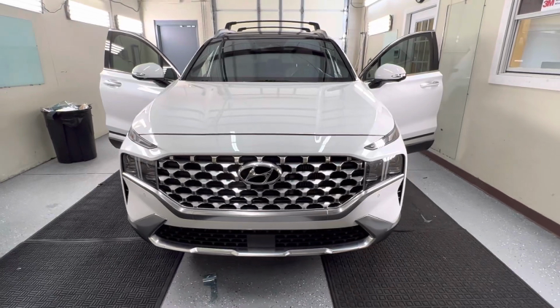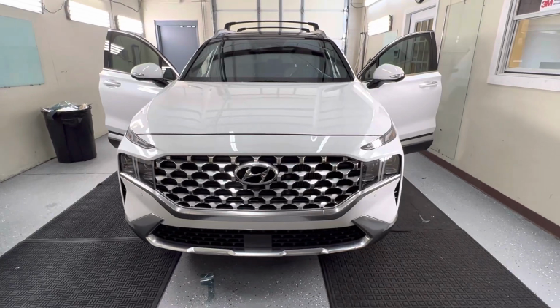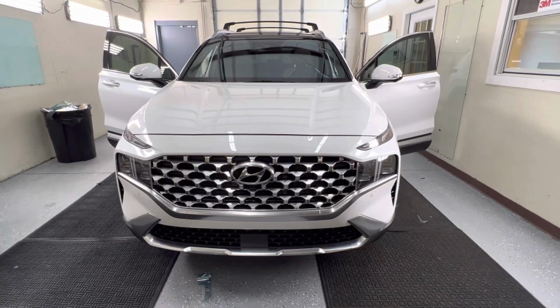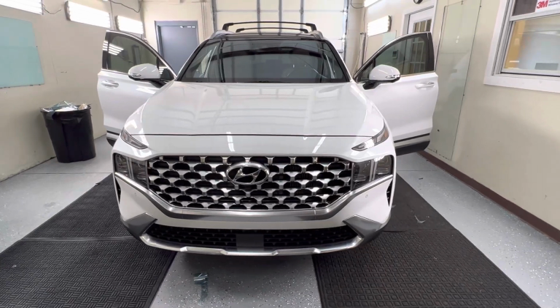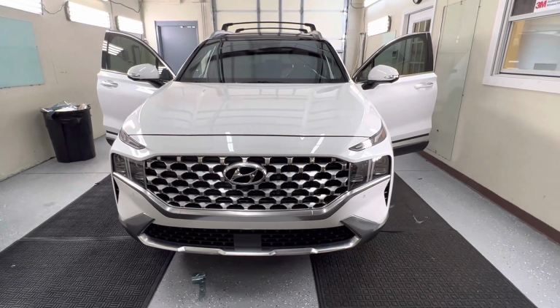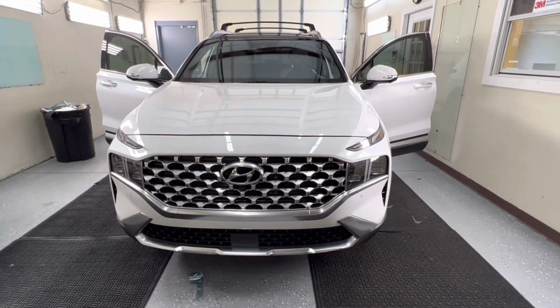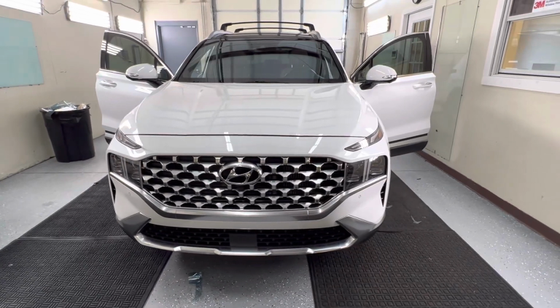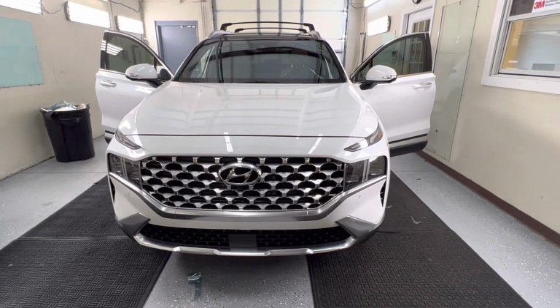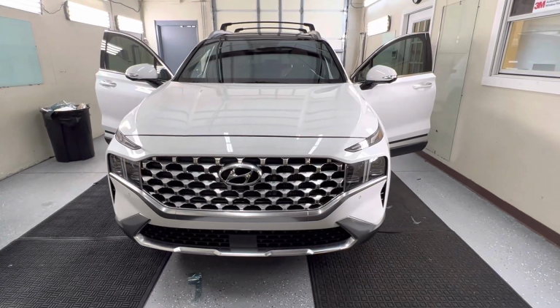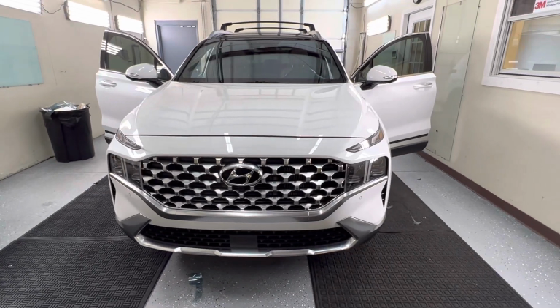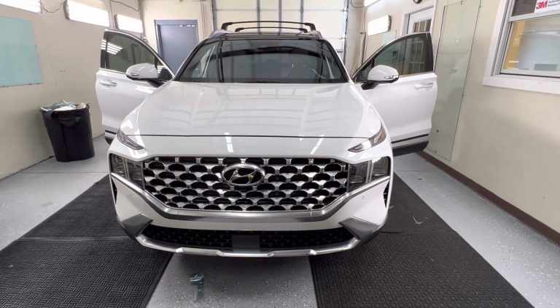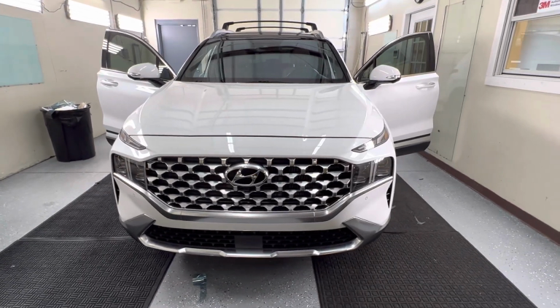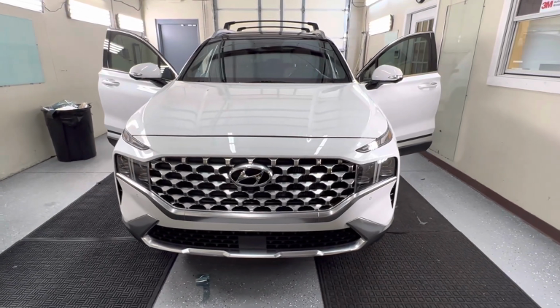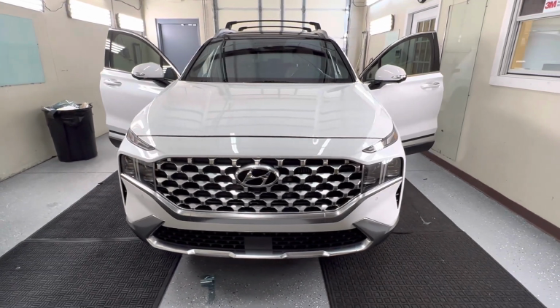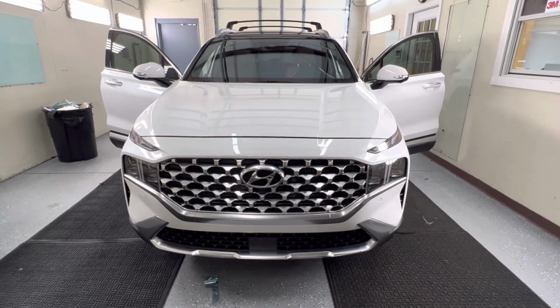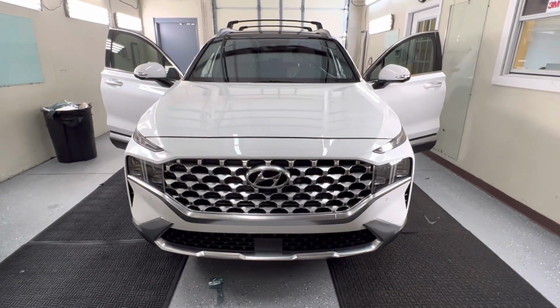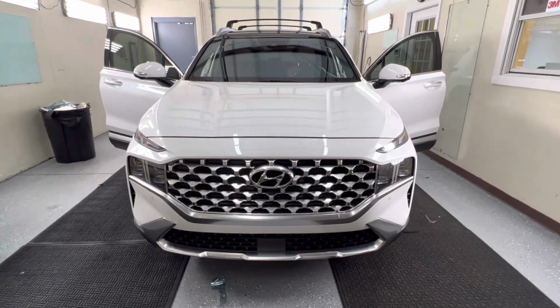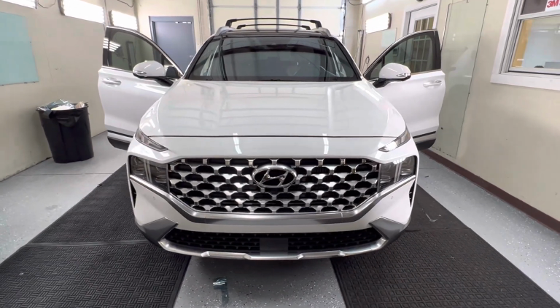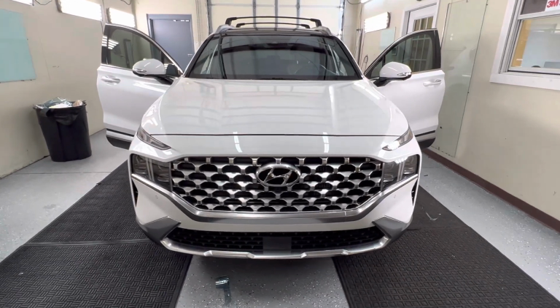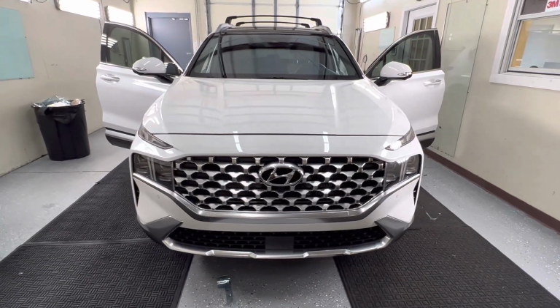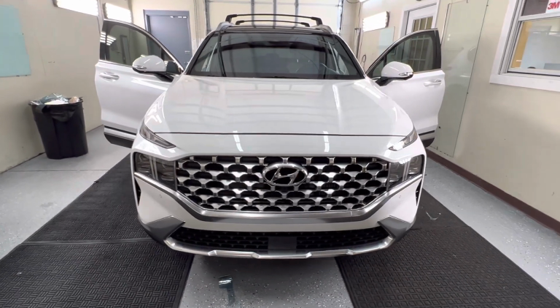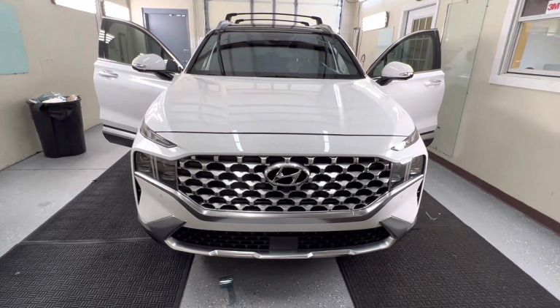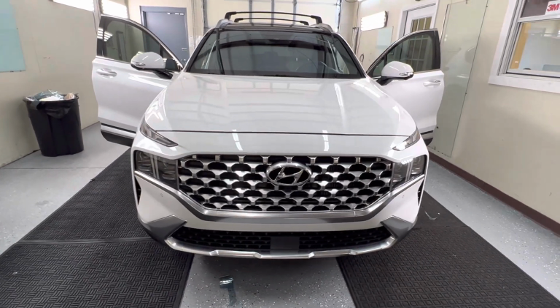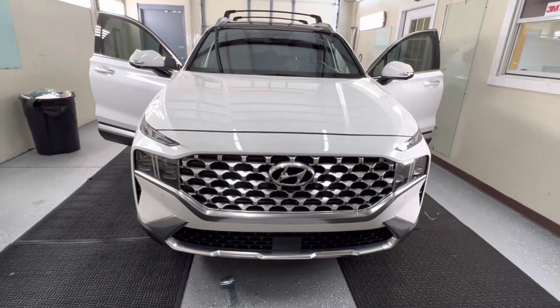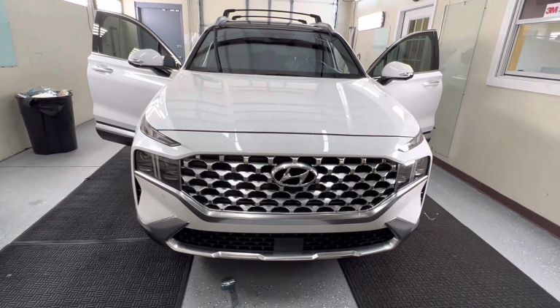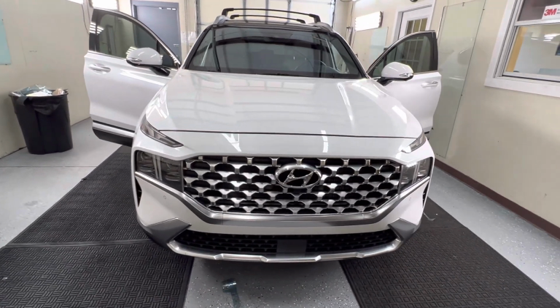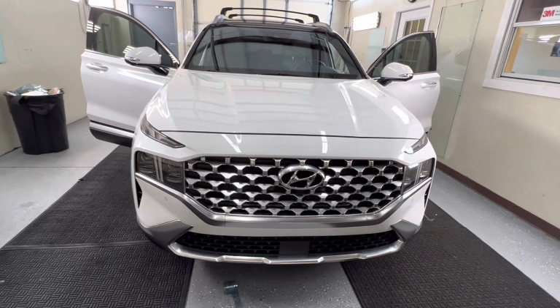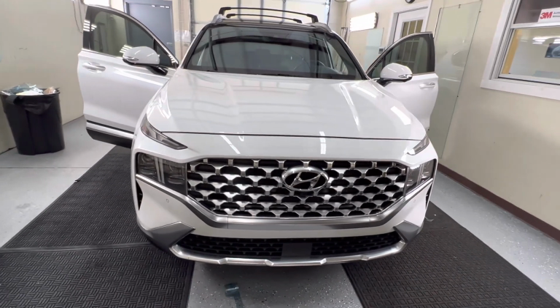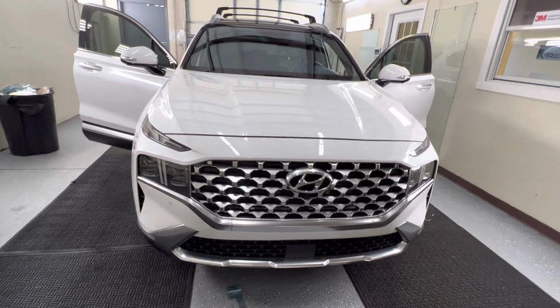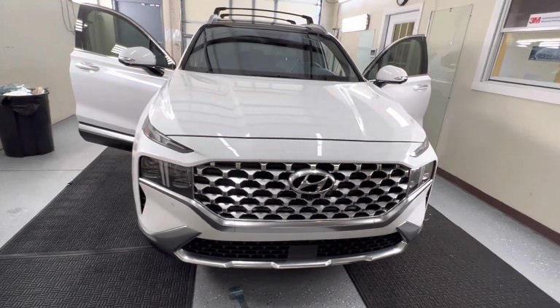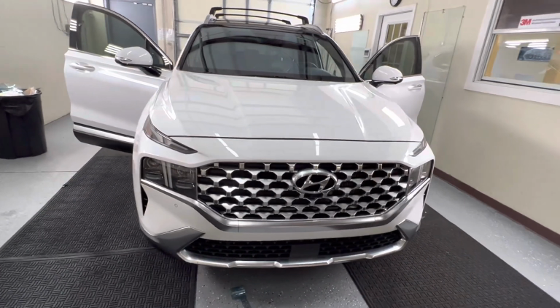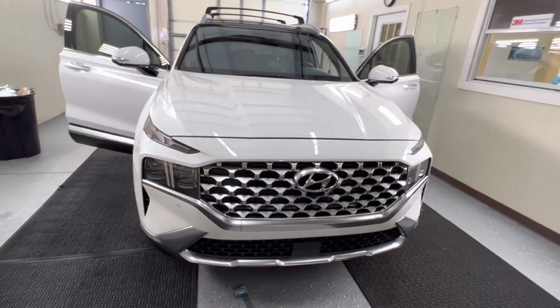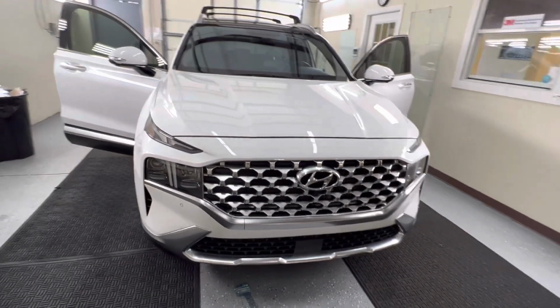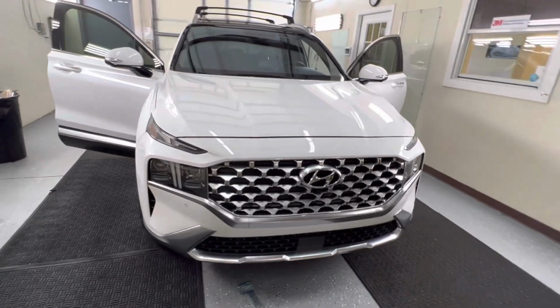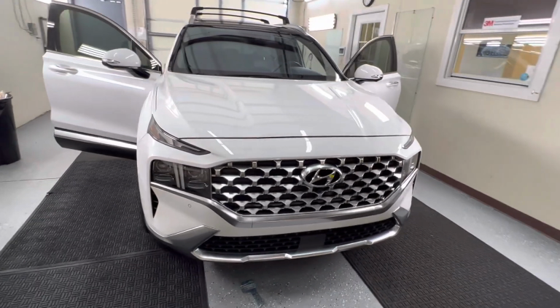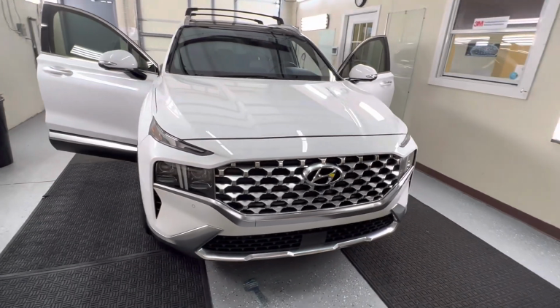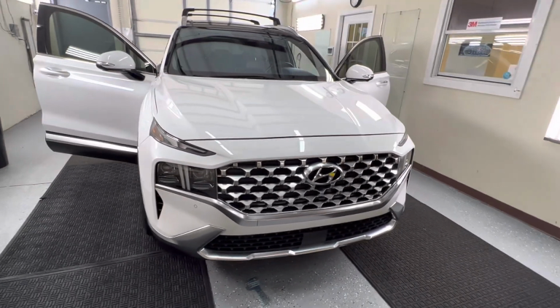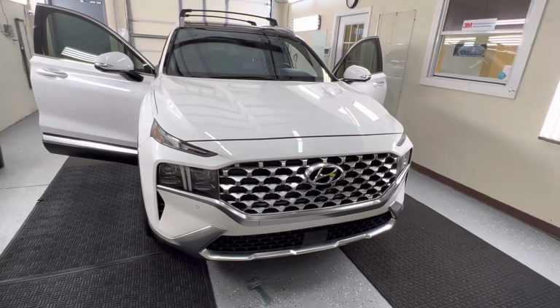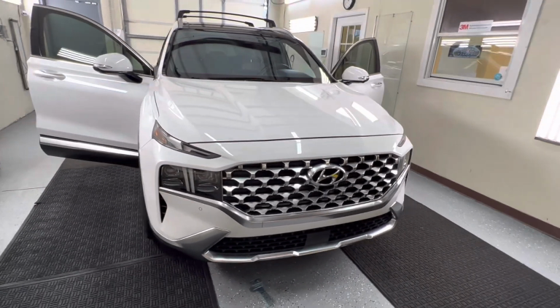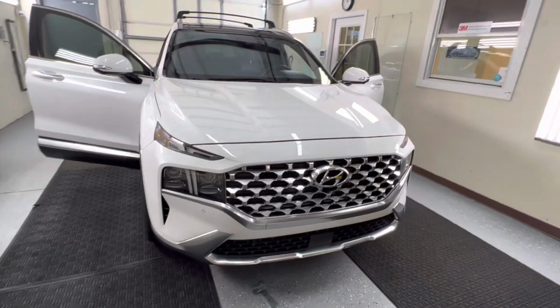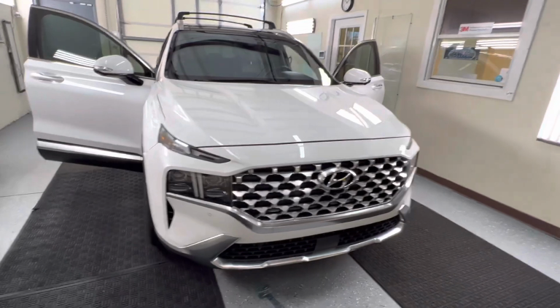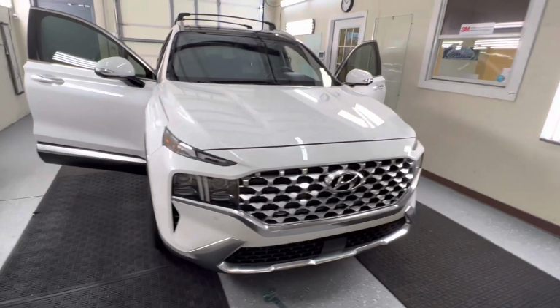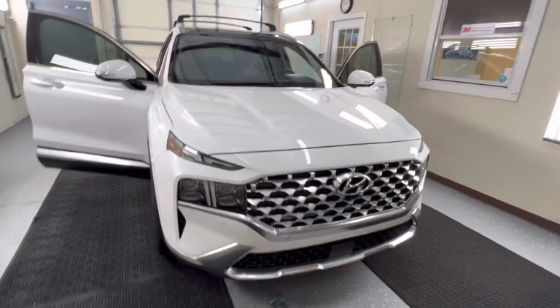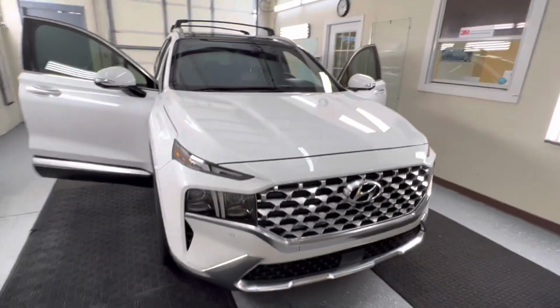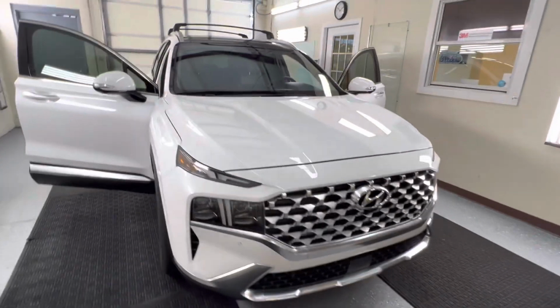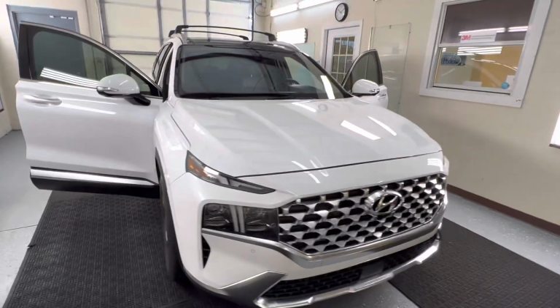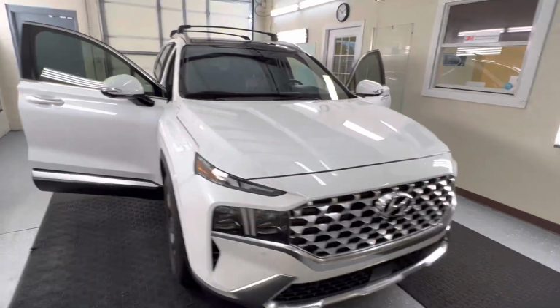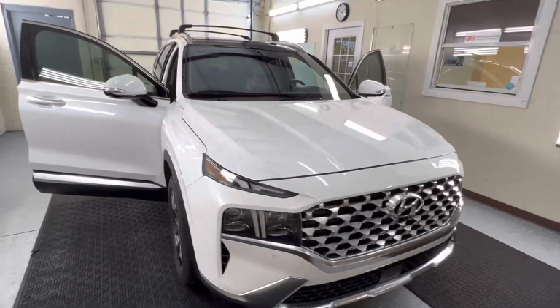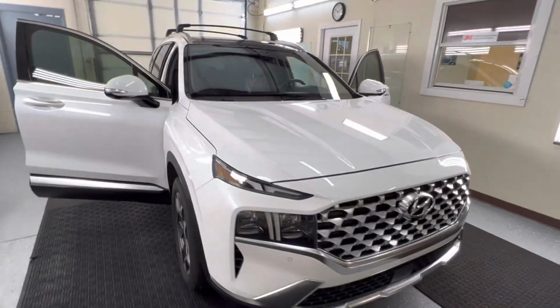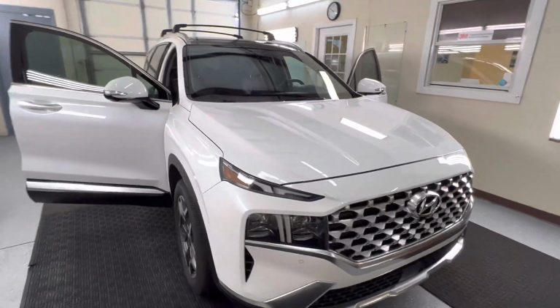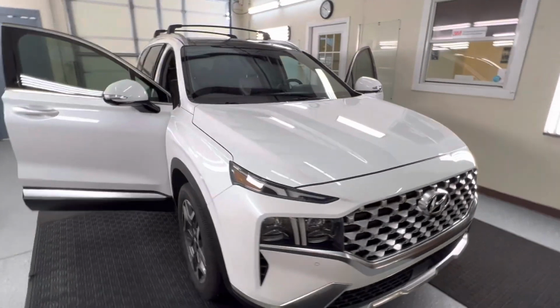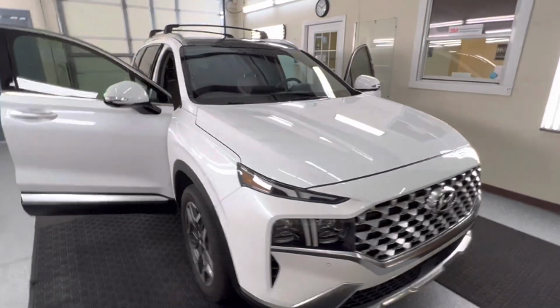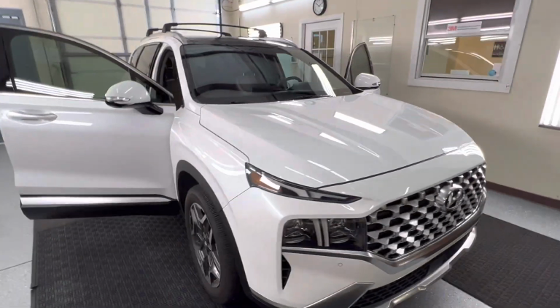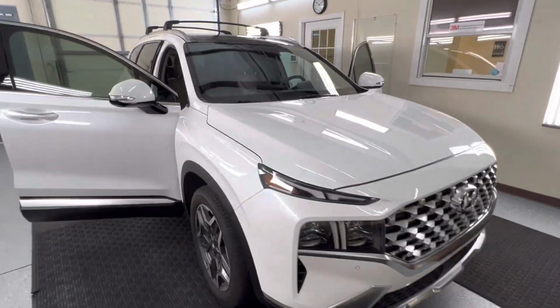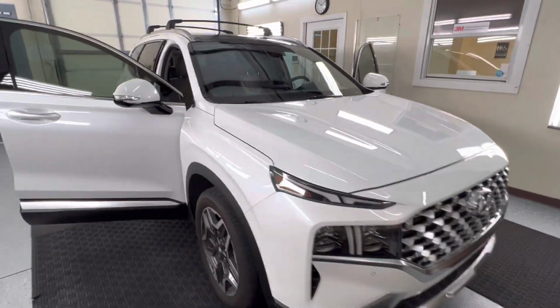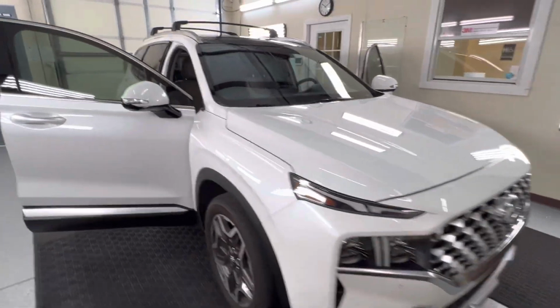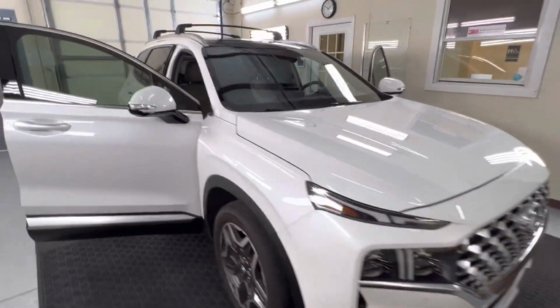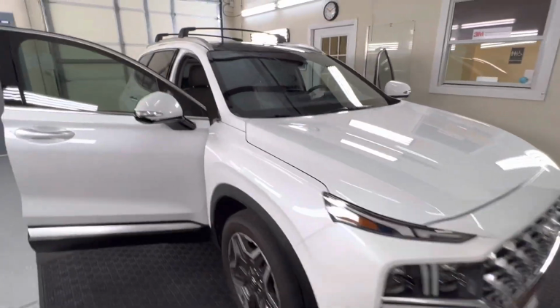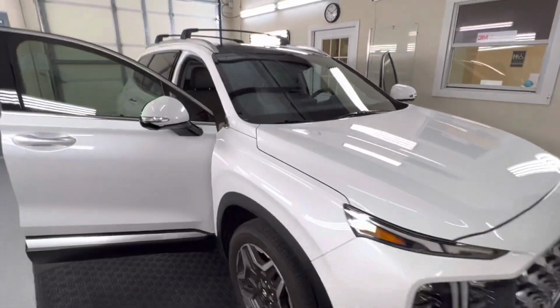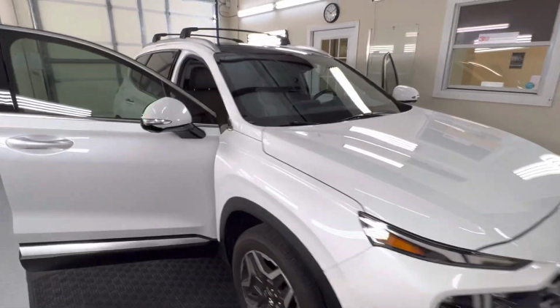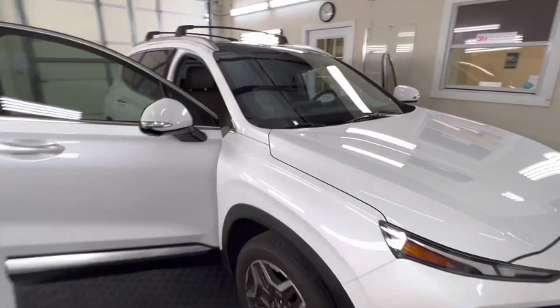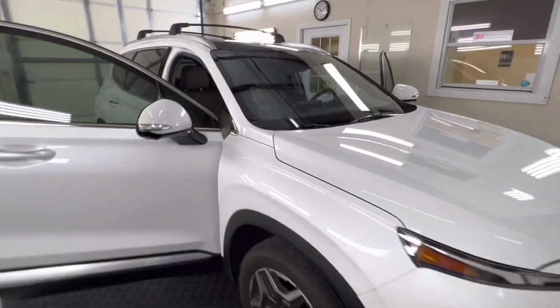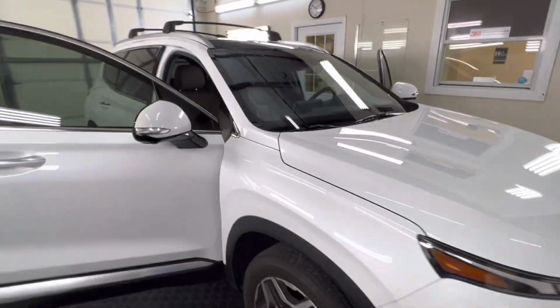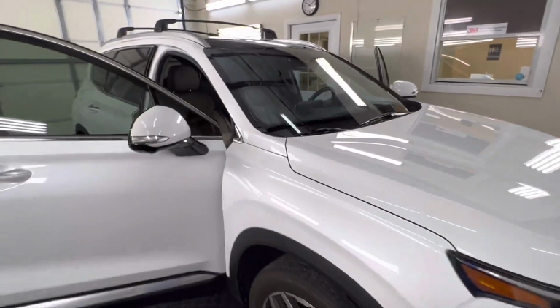Hi, back again guys. It's Troy with Choice Window Tinting. We just finished tinting this Hyundai. We did the windshield and the two front doors.